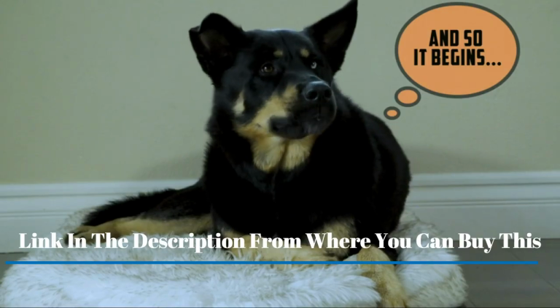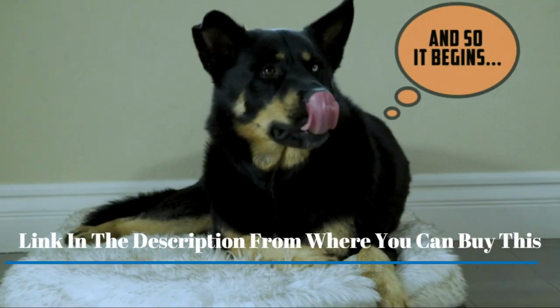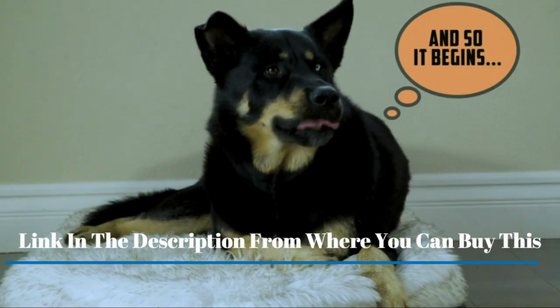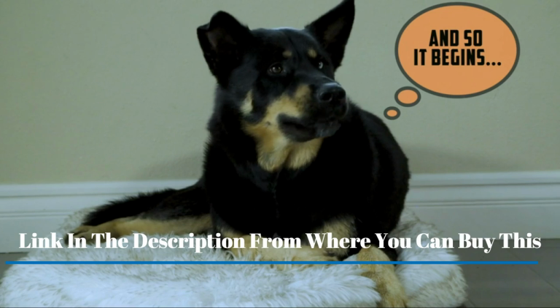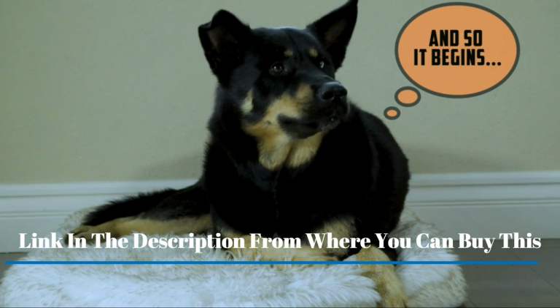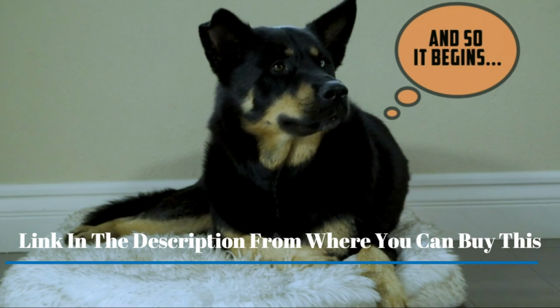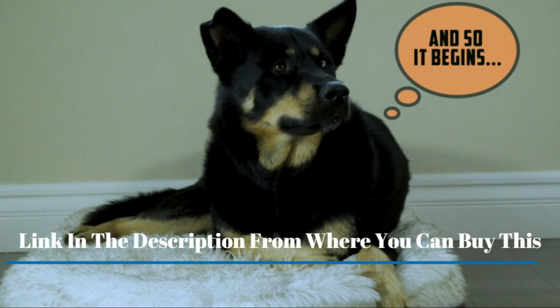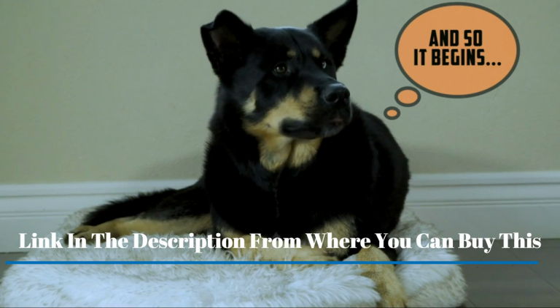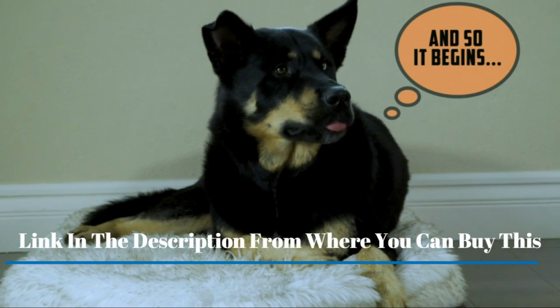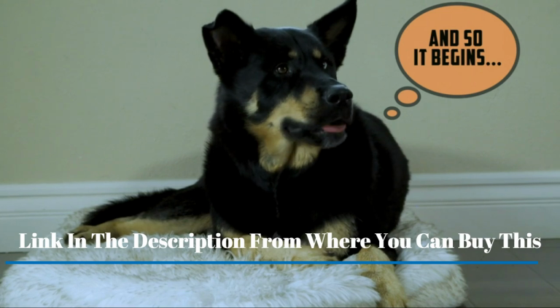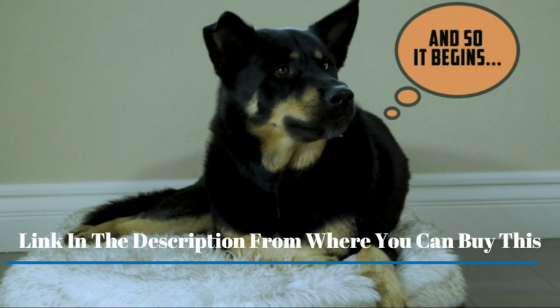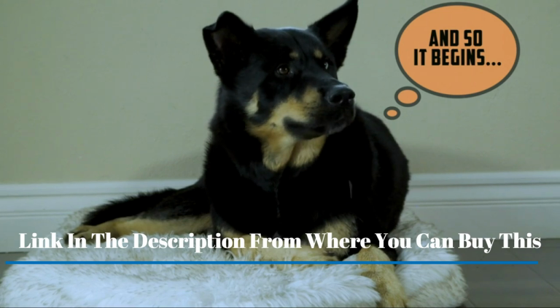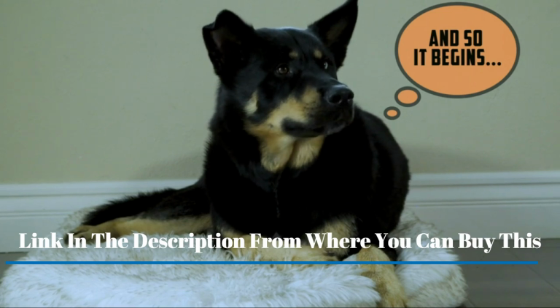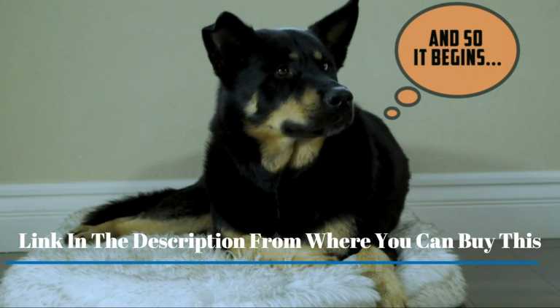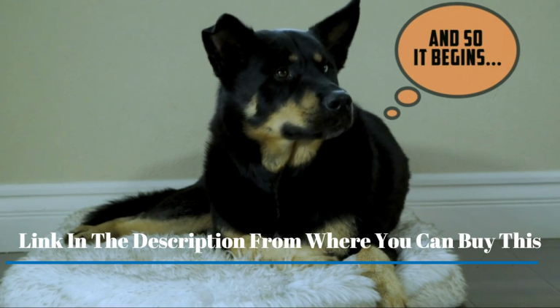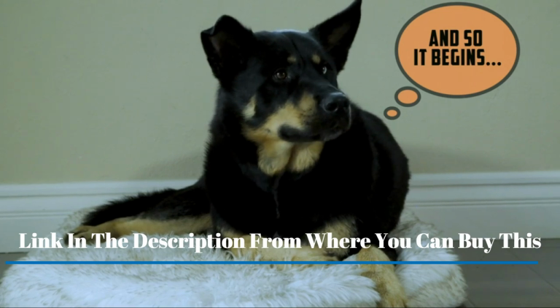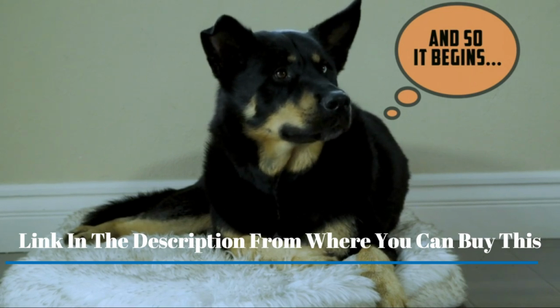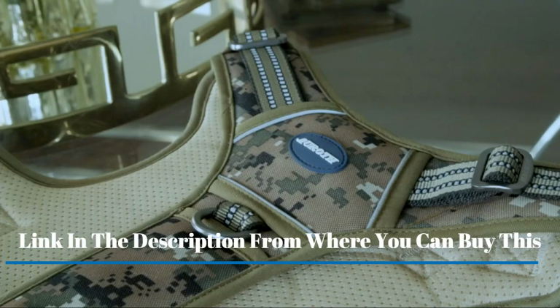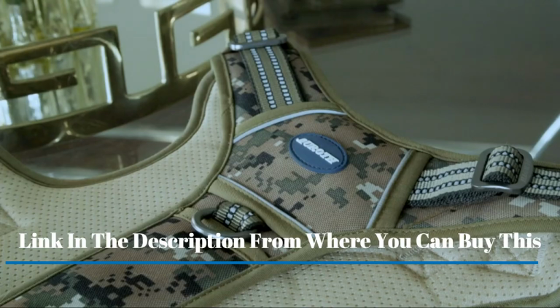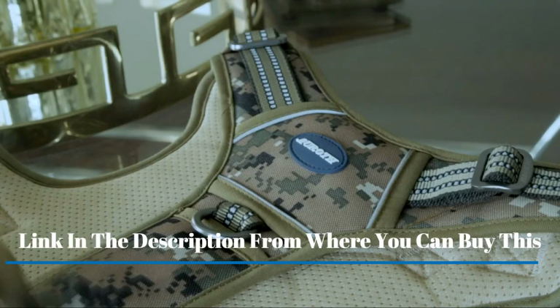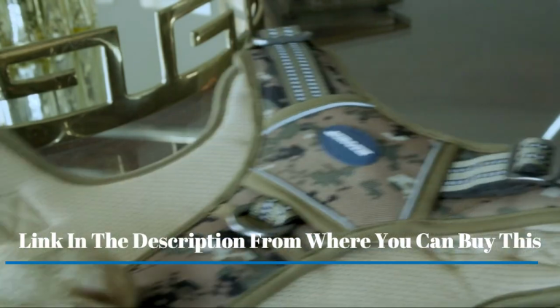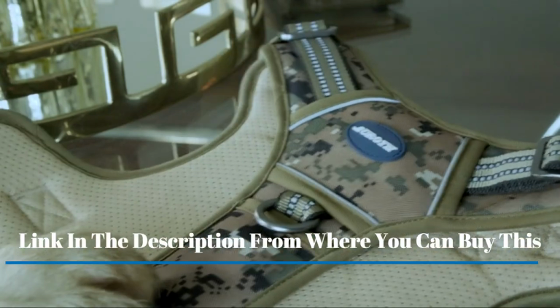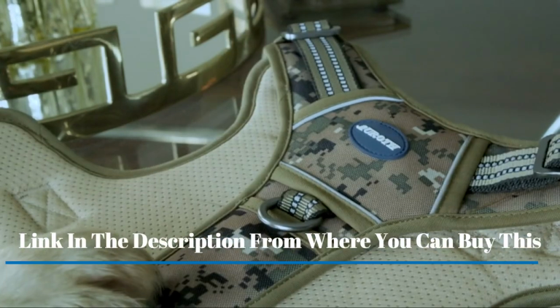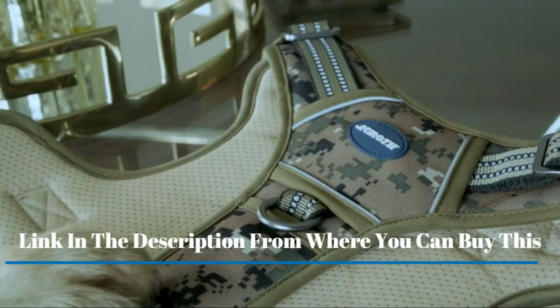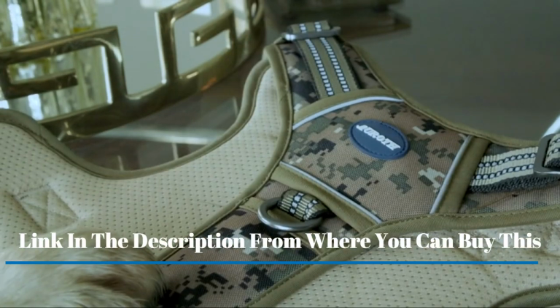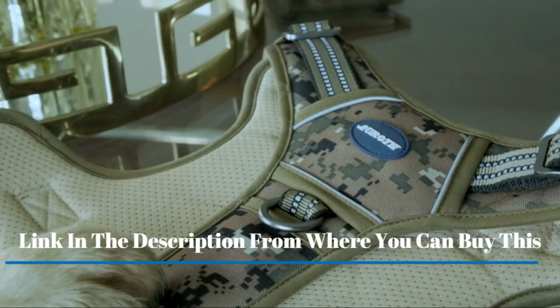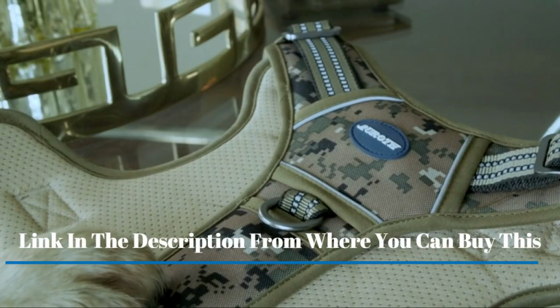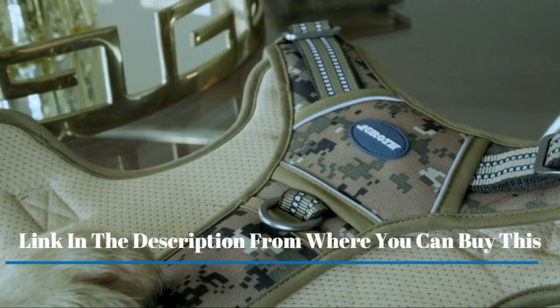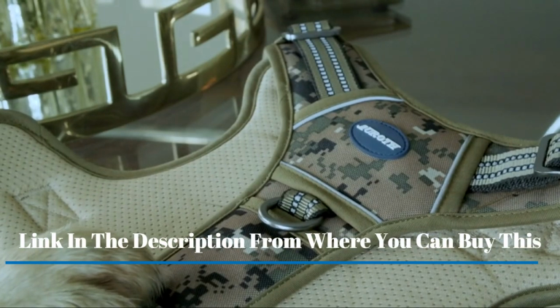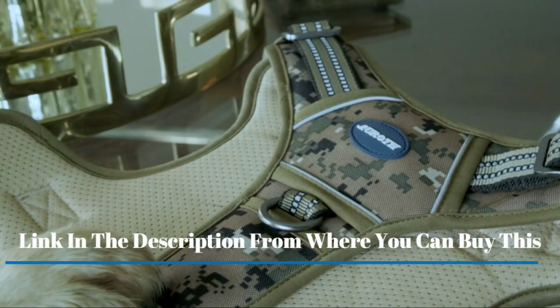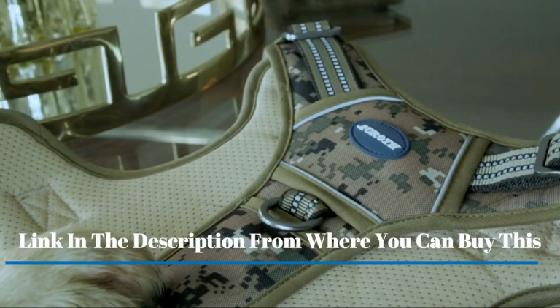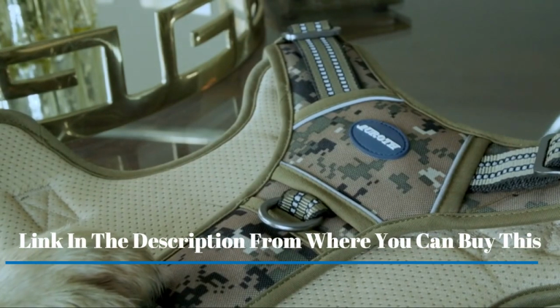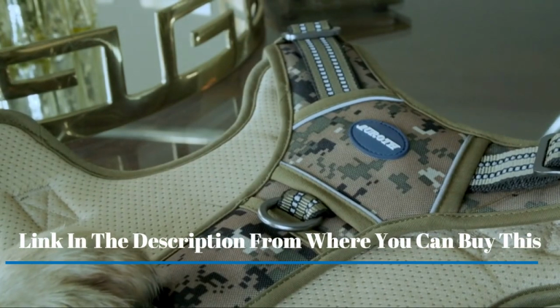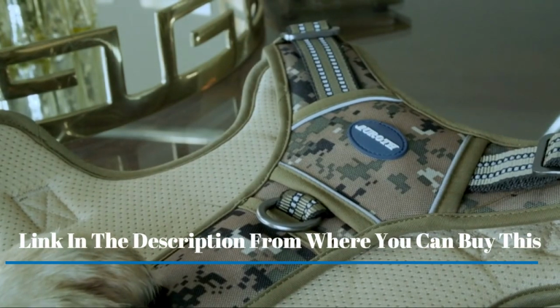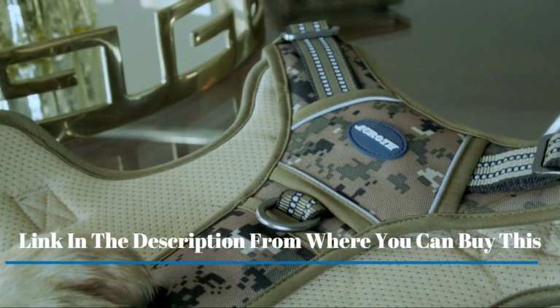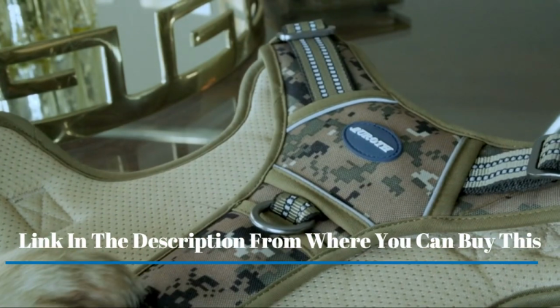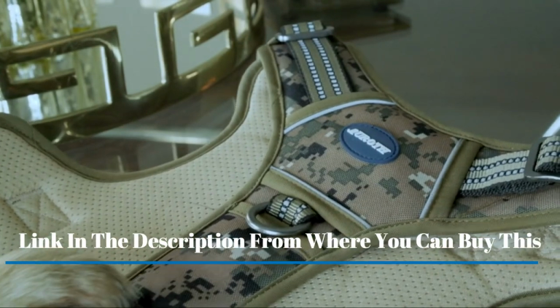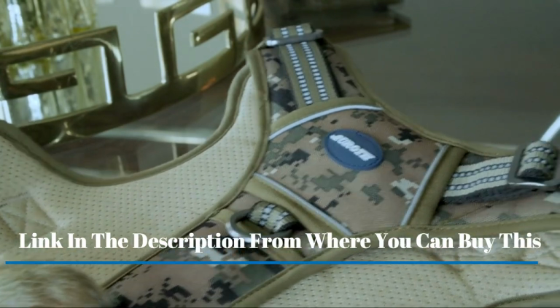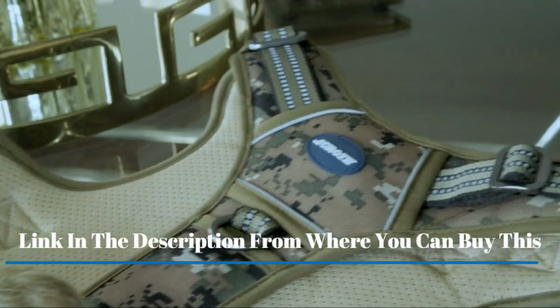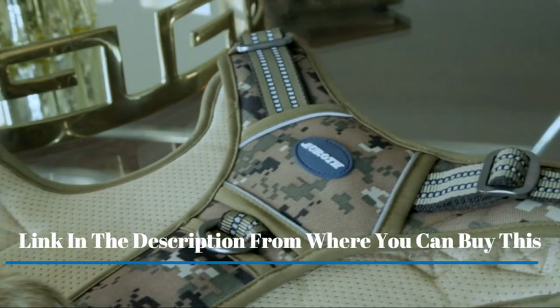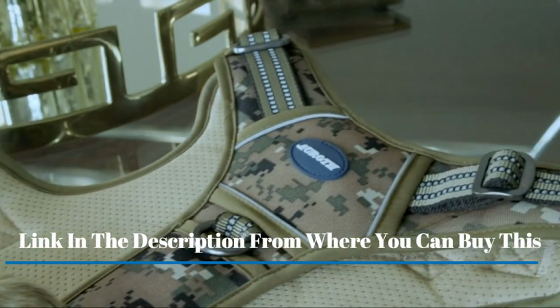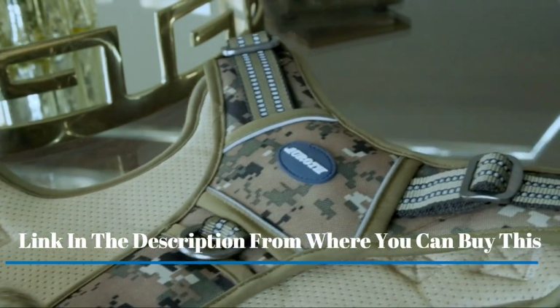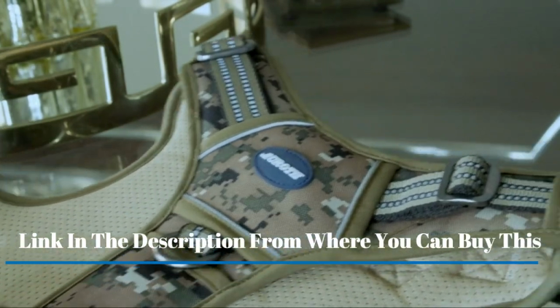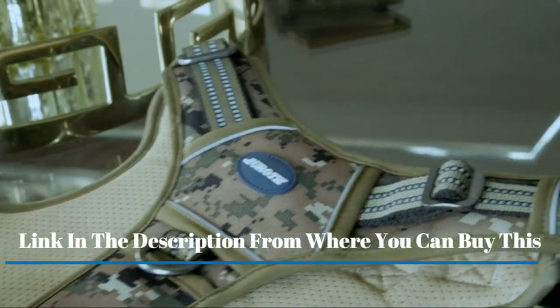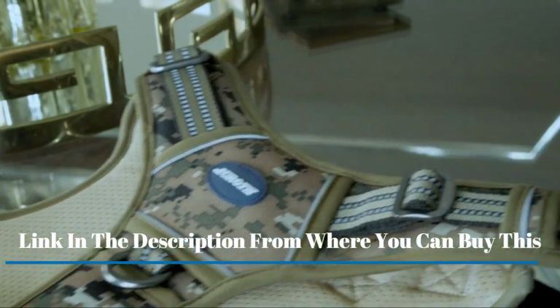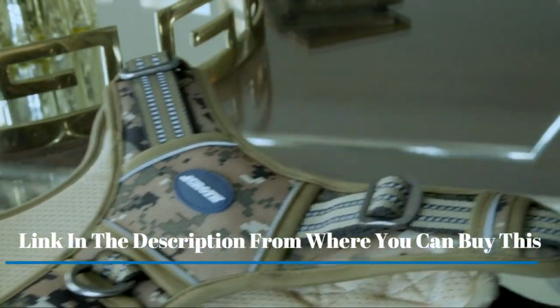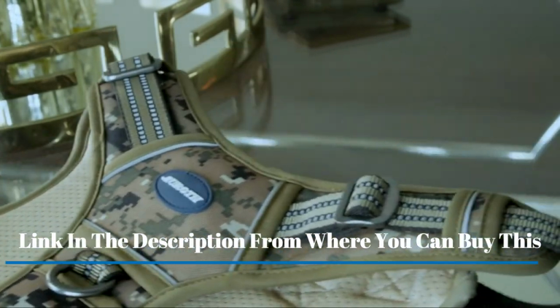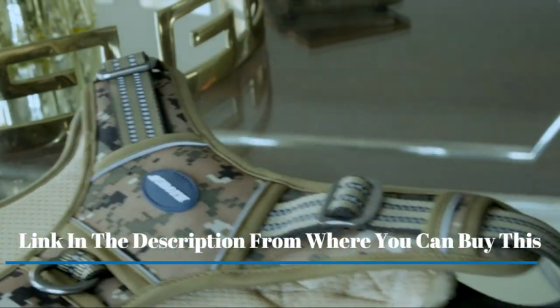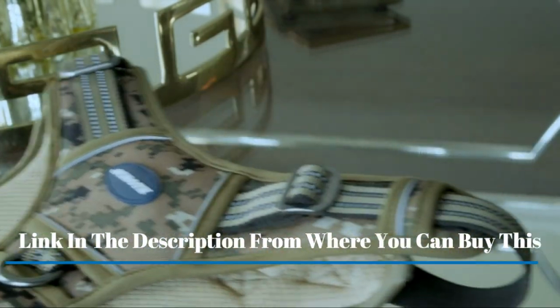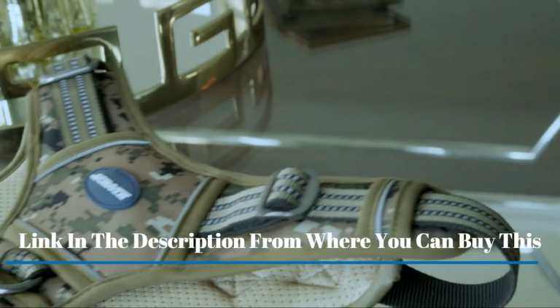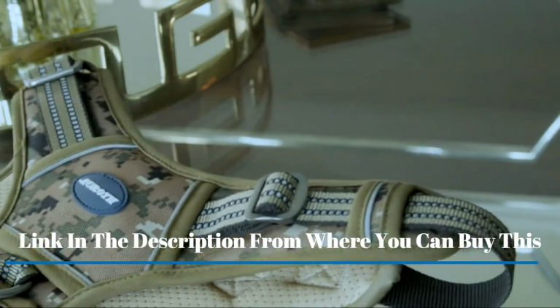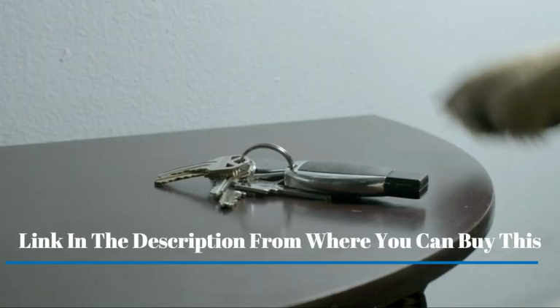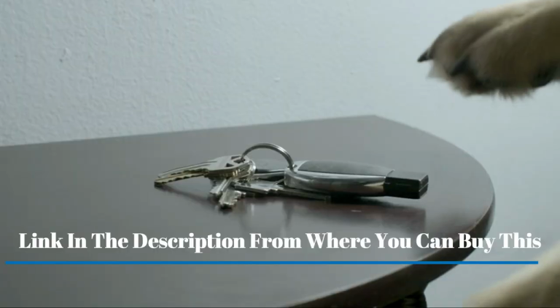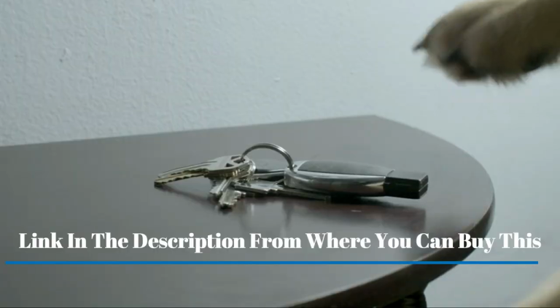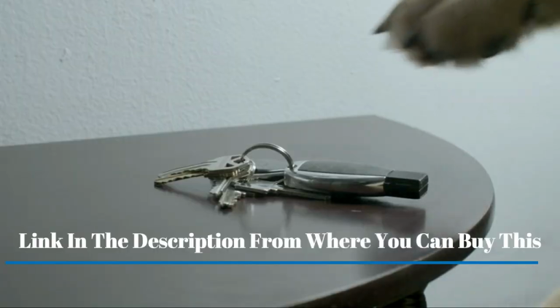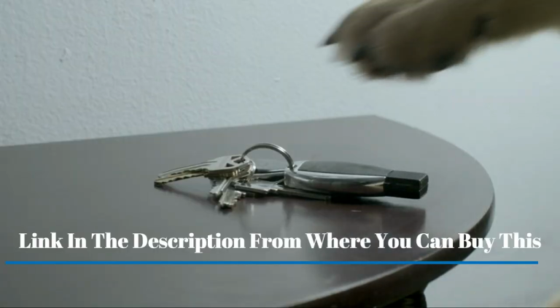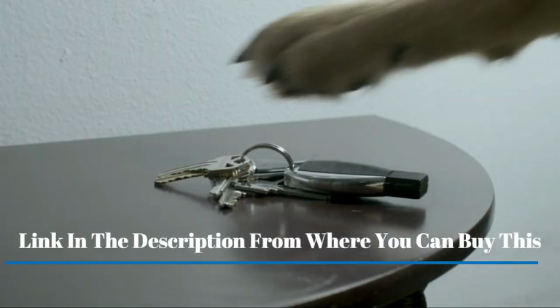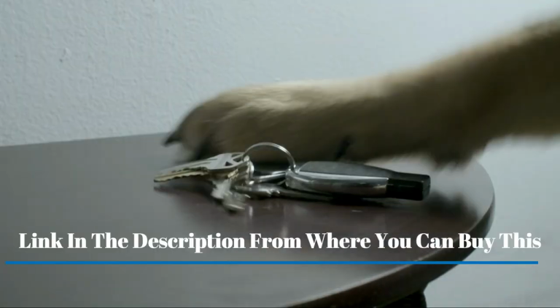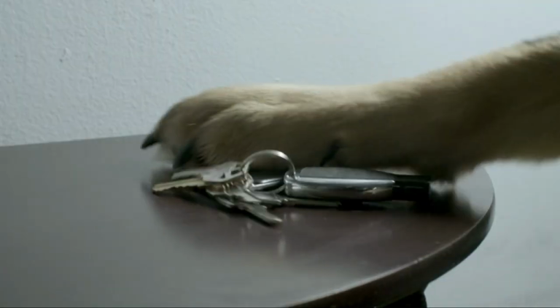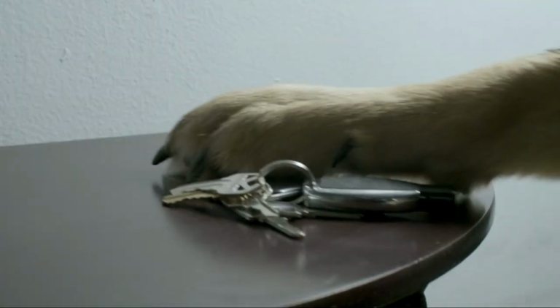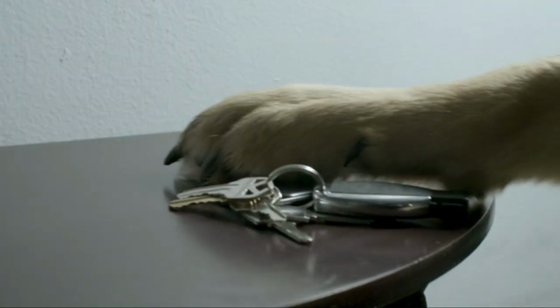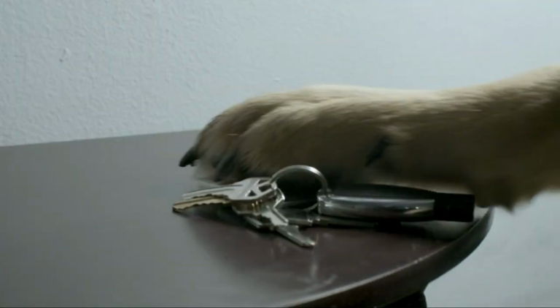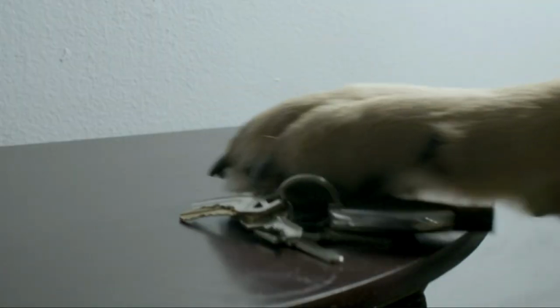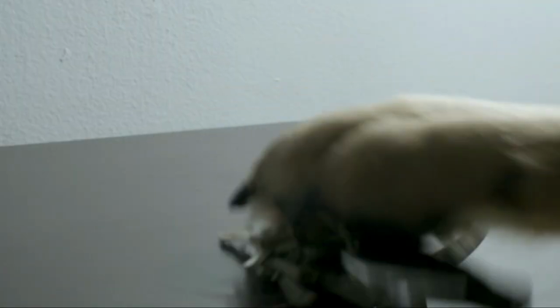The KQP dog vest harness features two durable metal D-rings to connect the leash, so it's reinforced and guaranteed not to break.